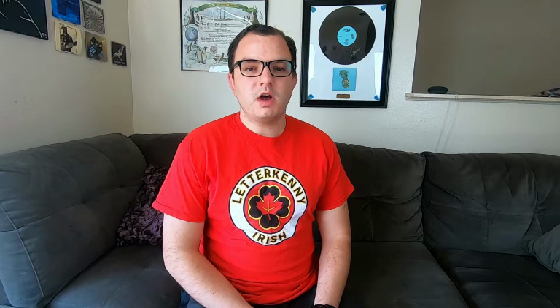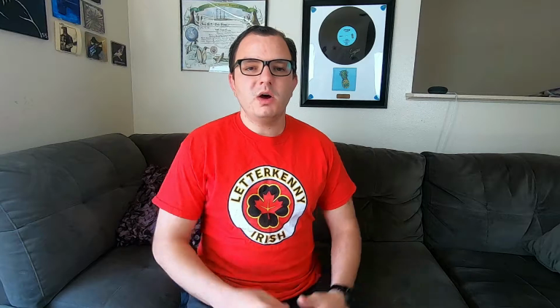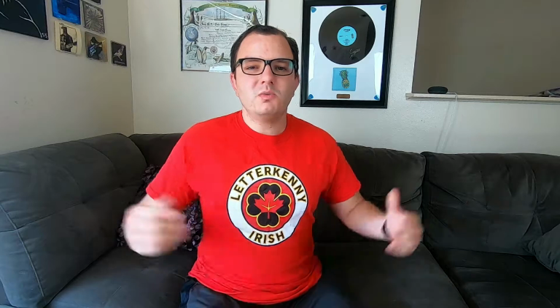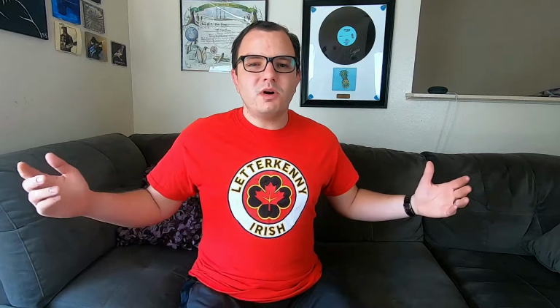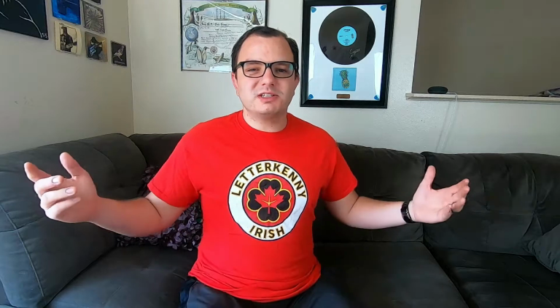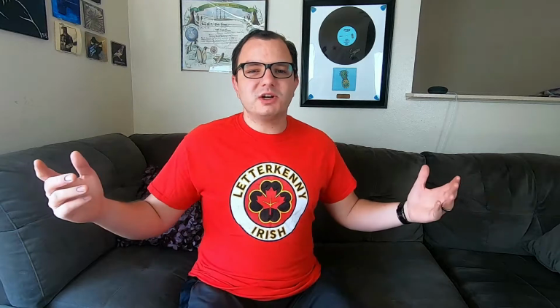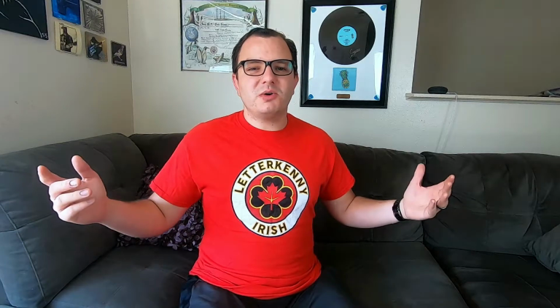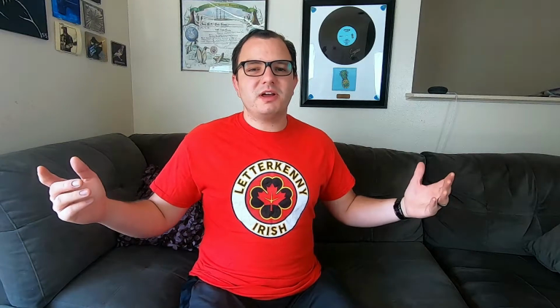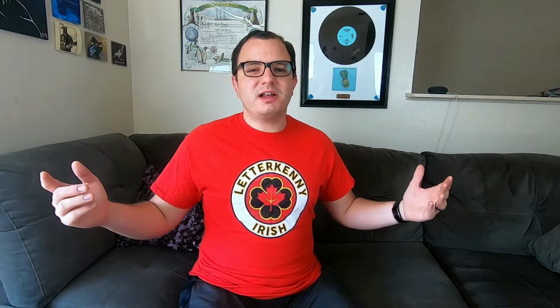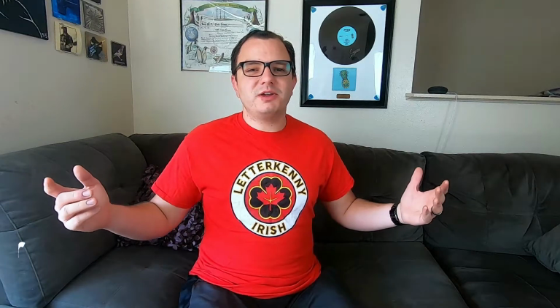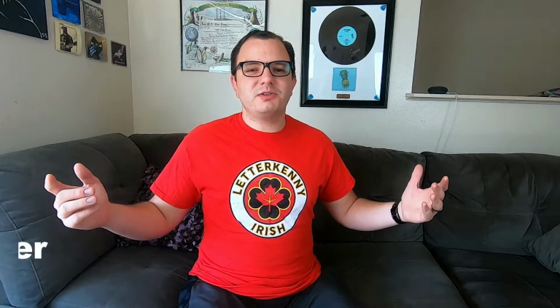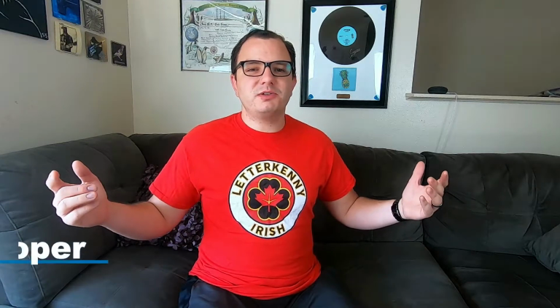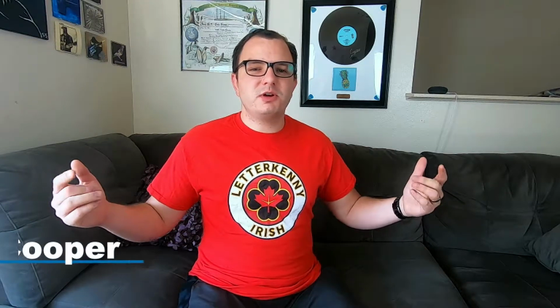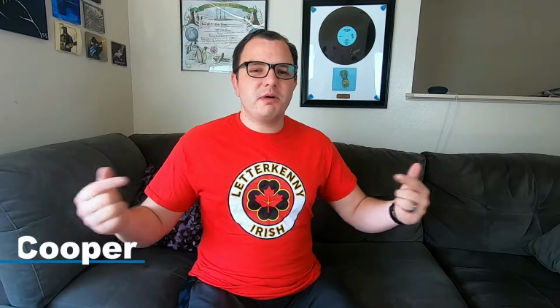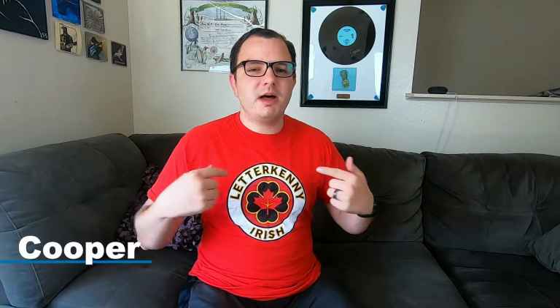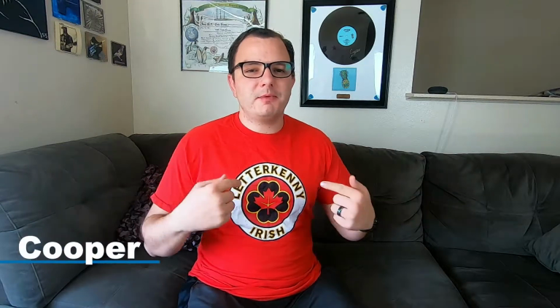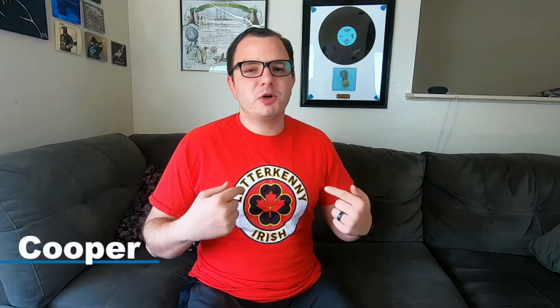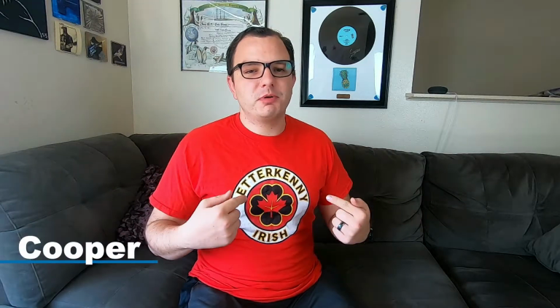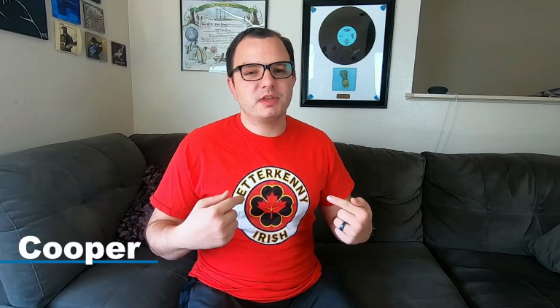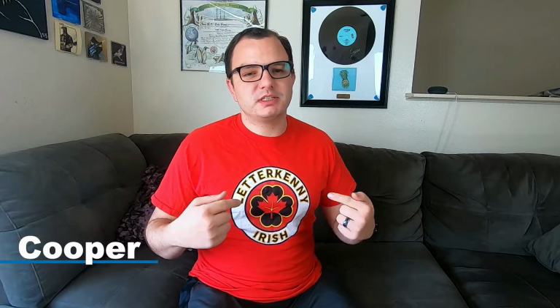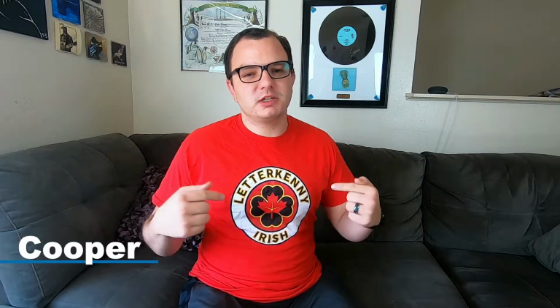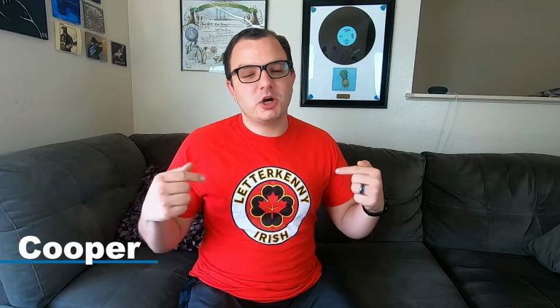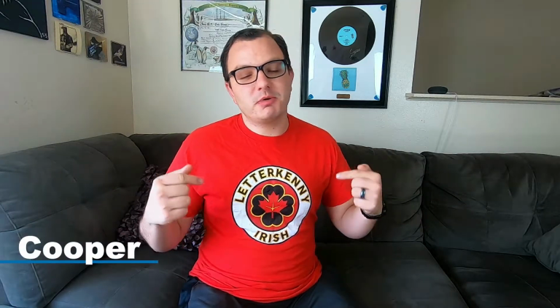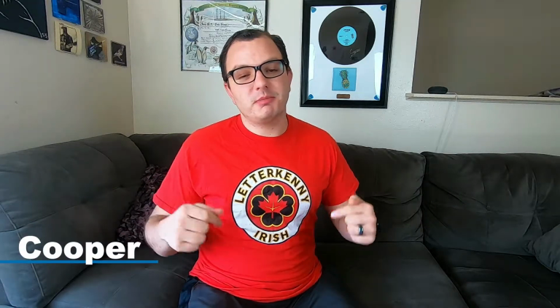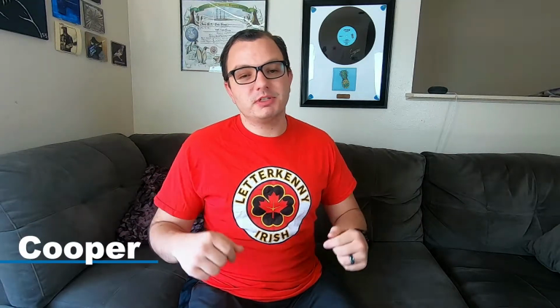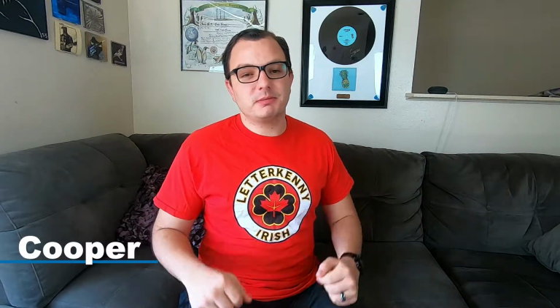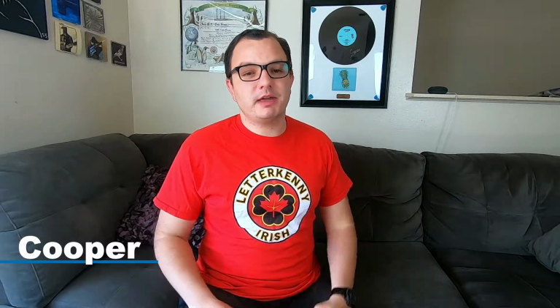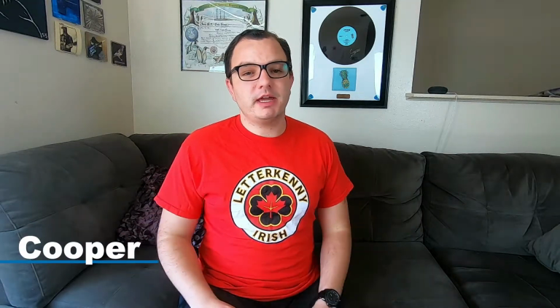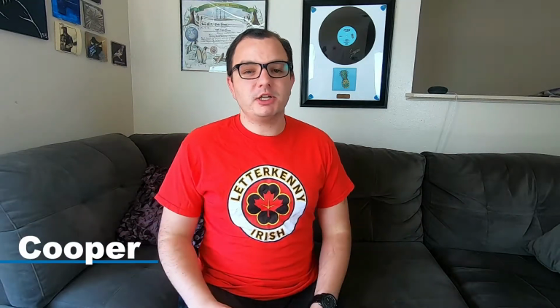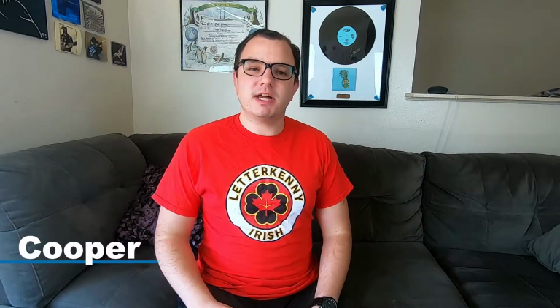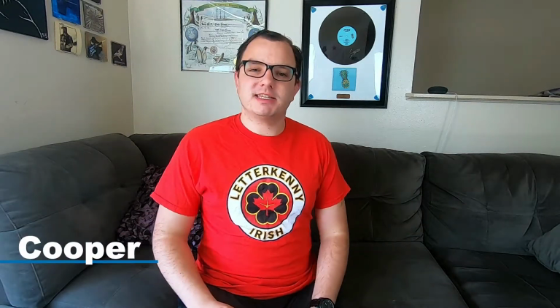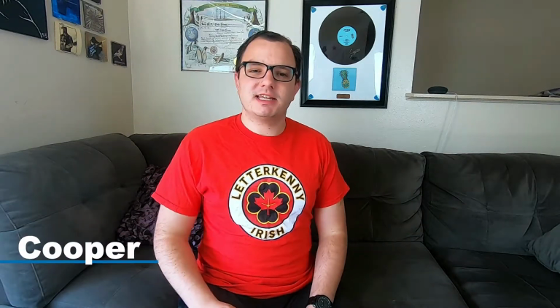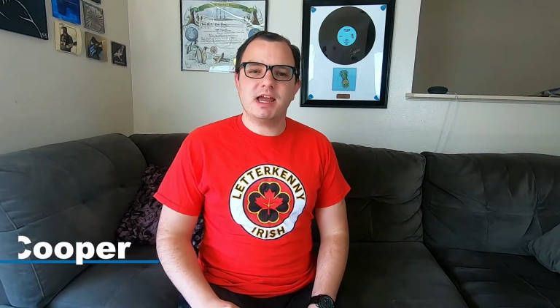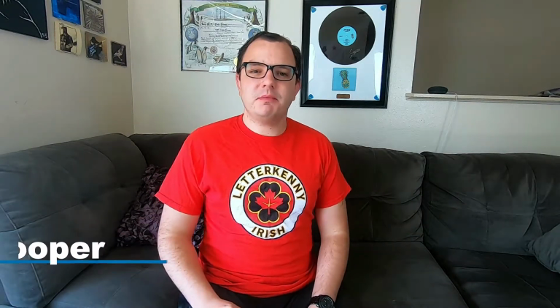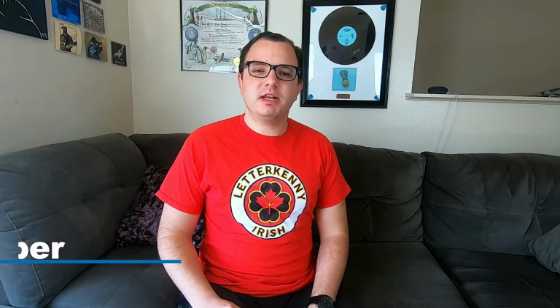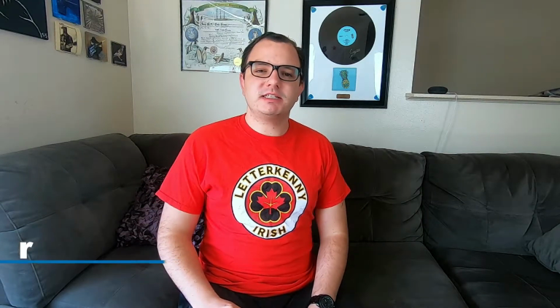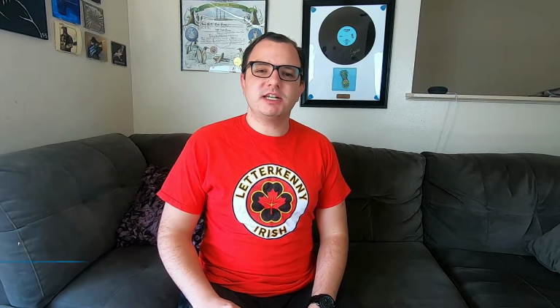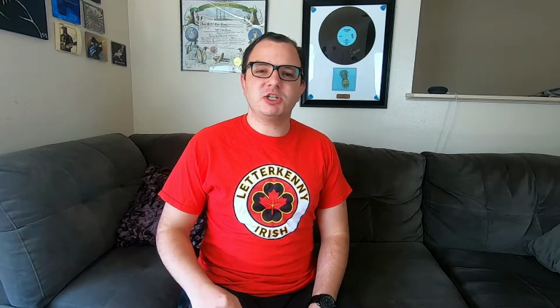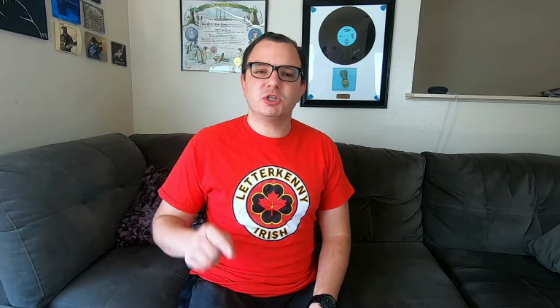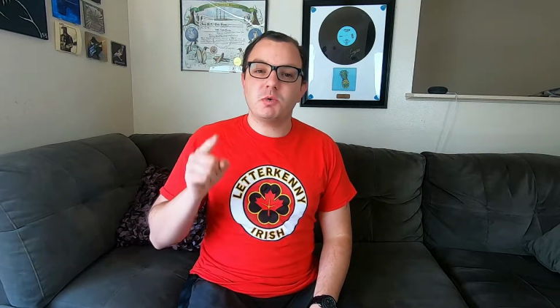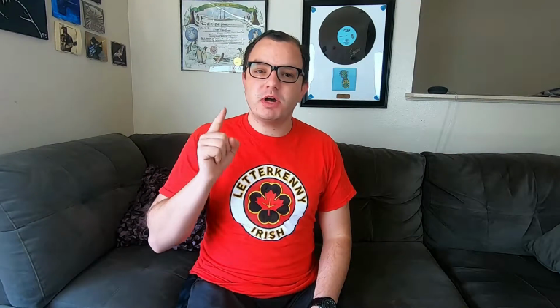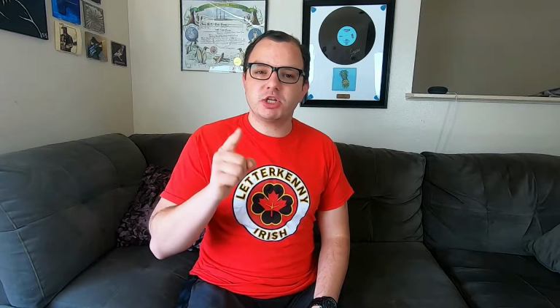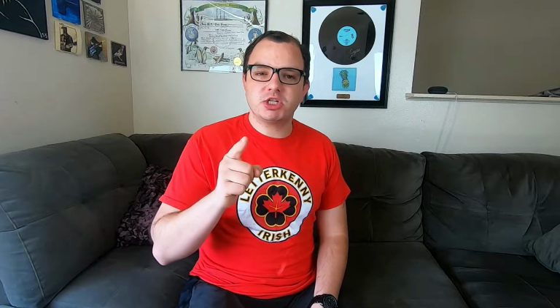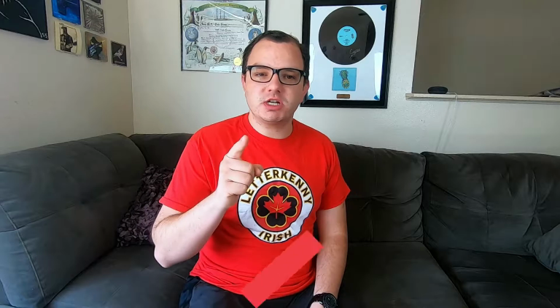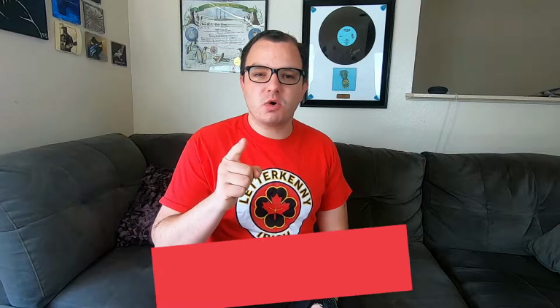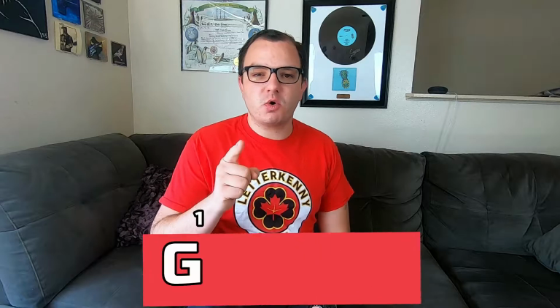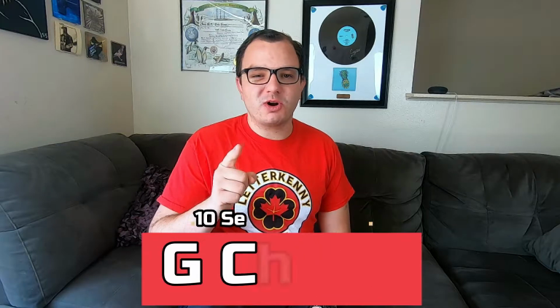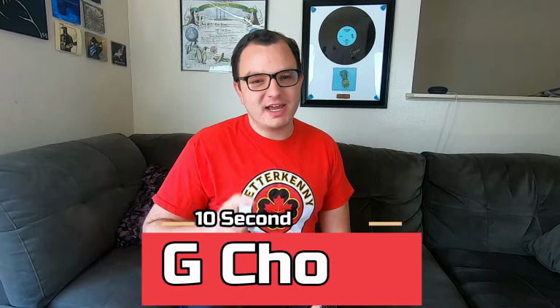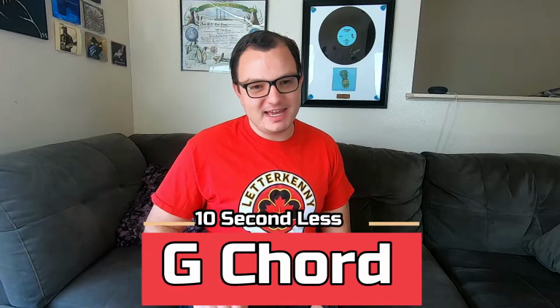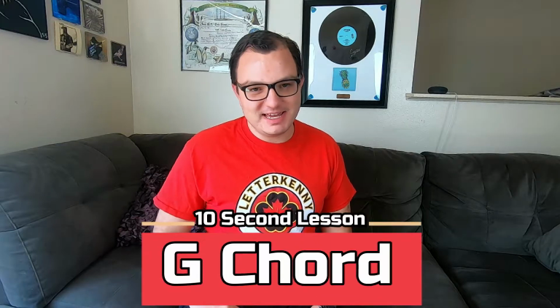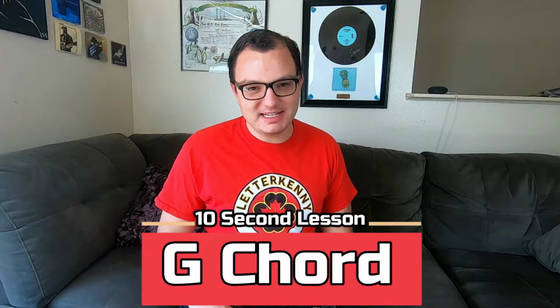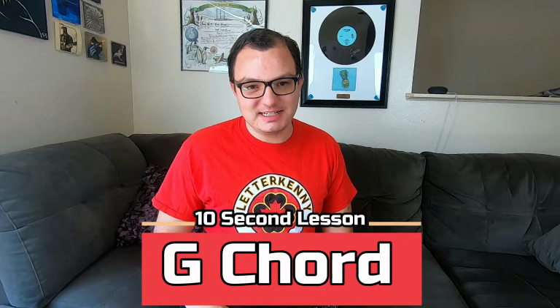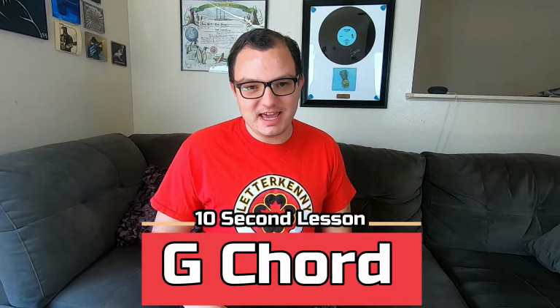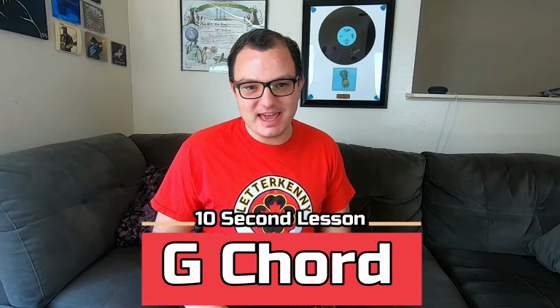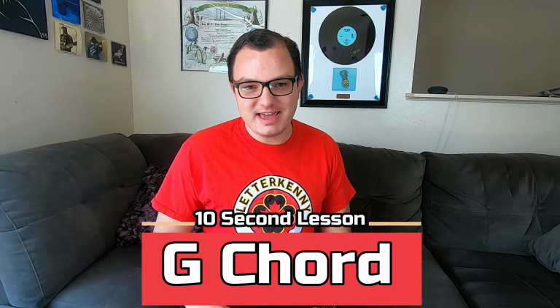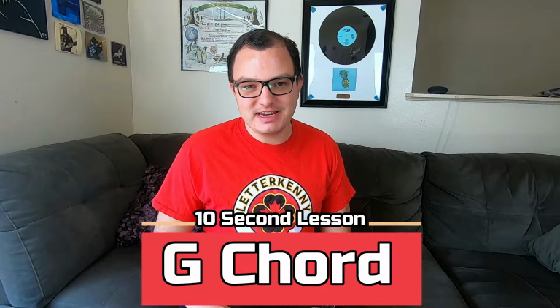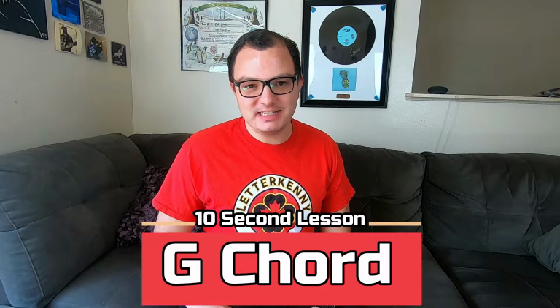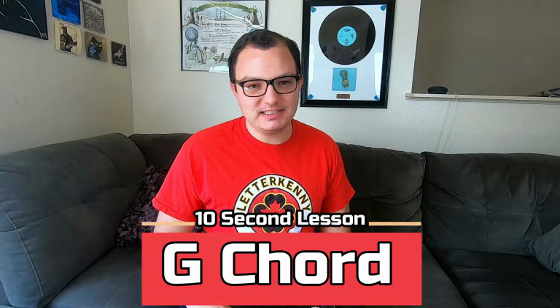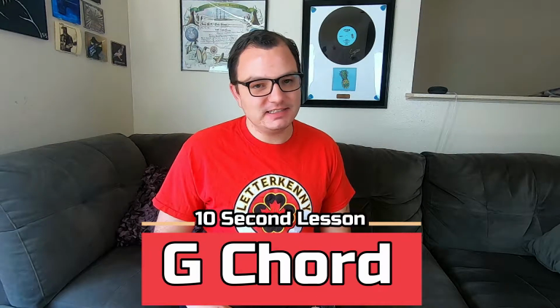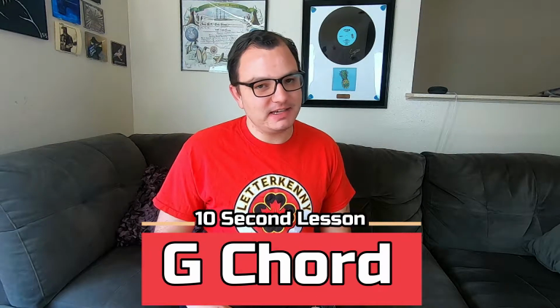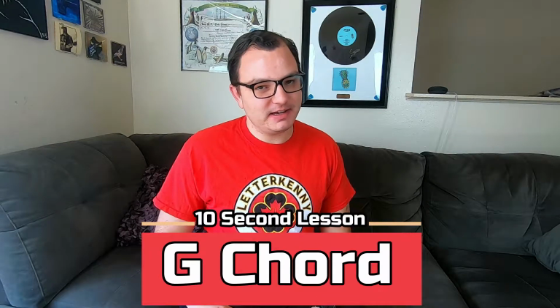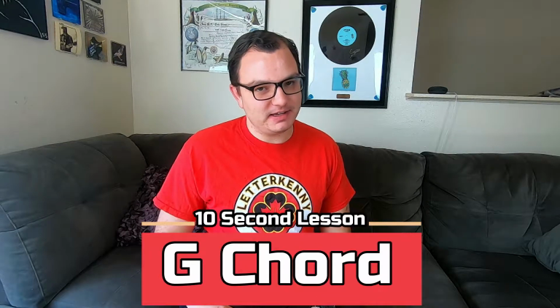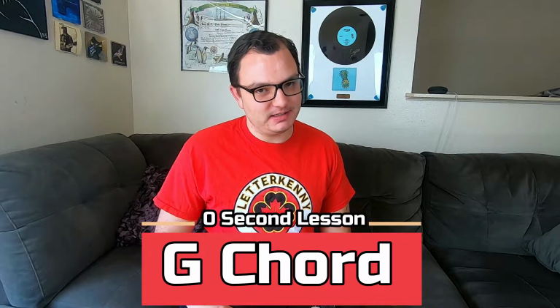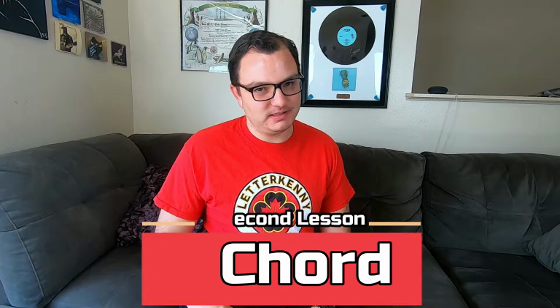What's going on YouTube? I'm Cooper, this is the Cooper Music Page, and today I'm going to teach you a G chord in 10 seconds.